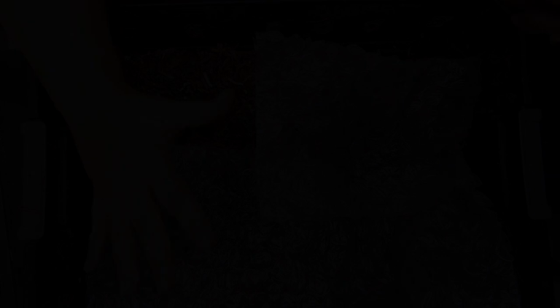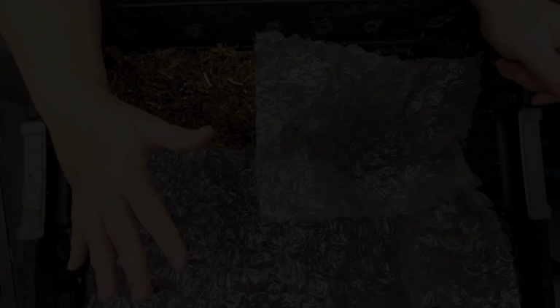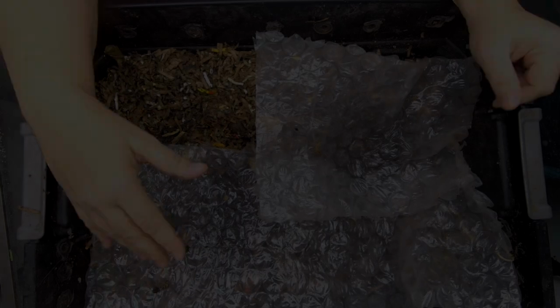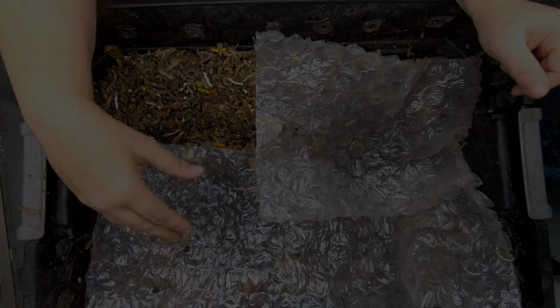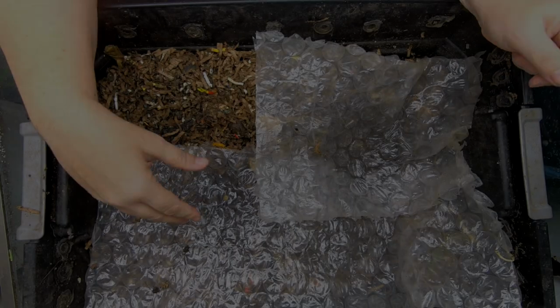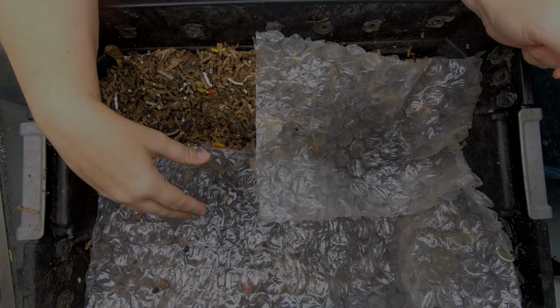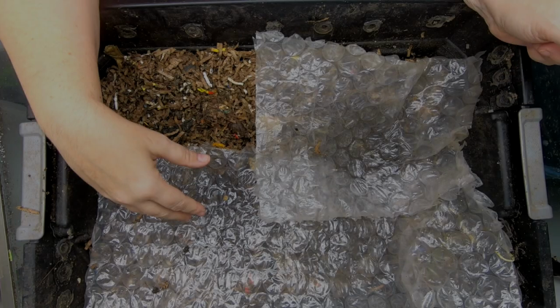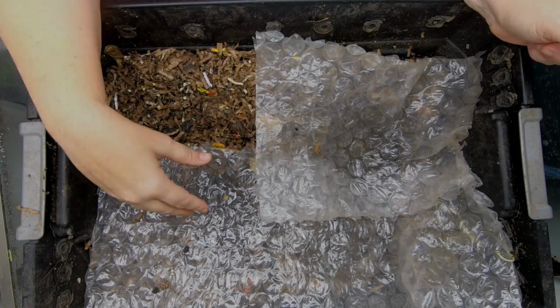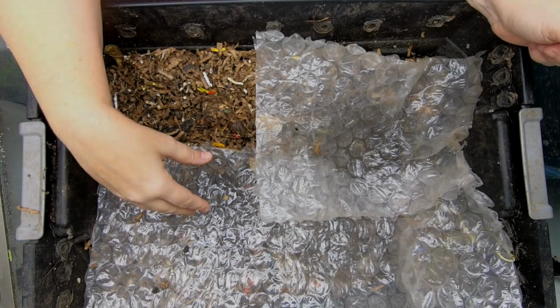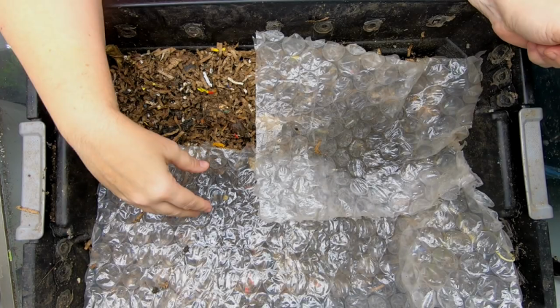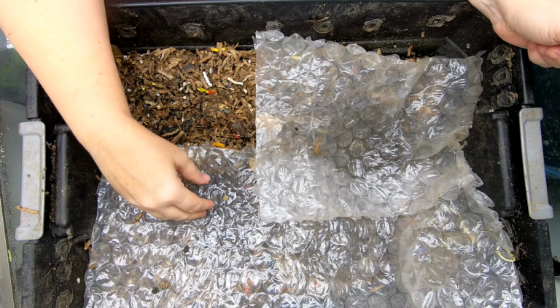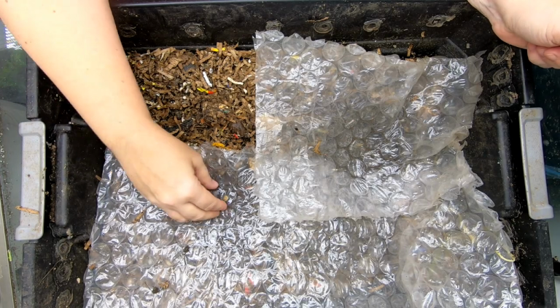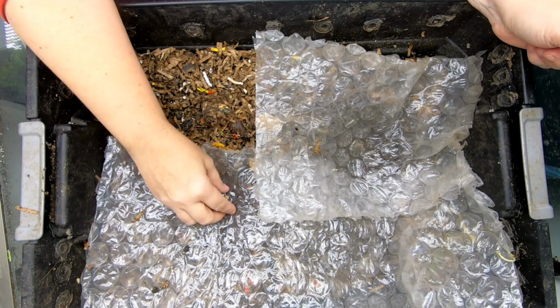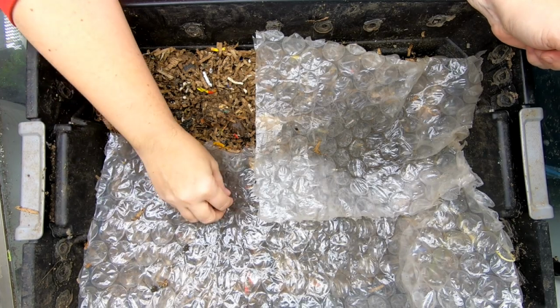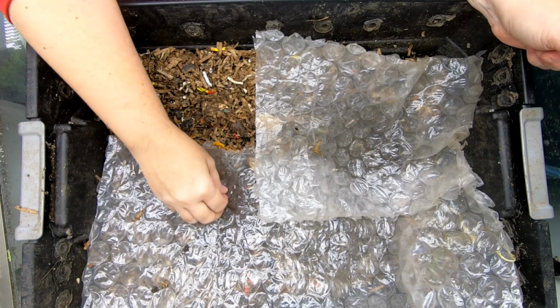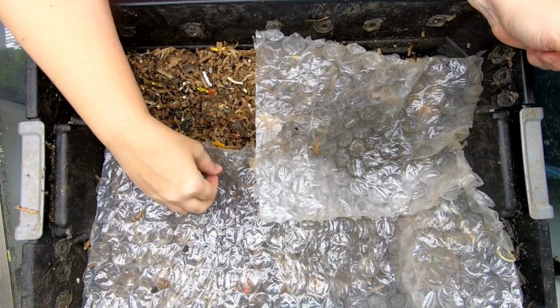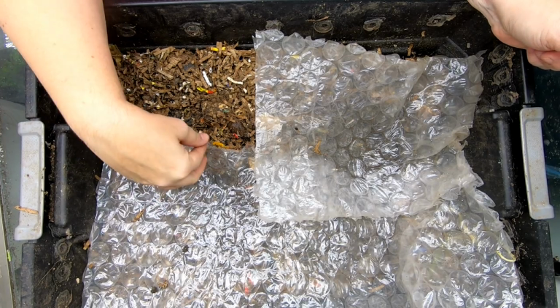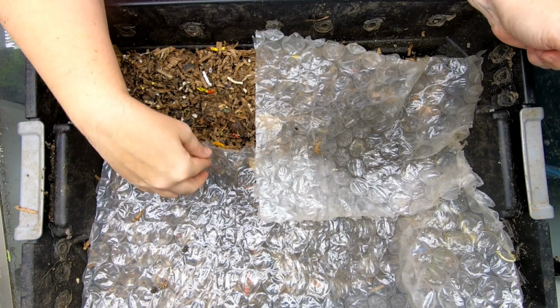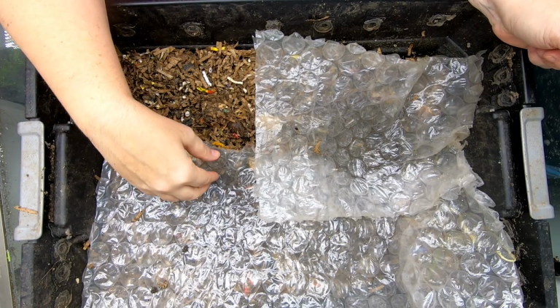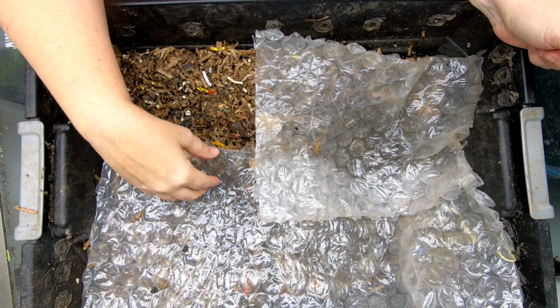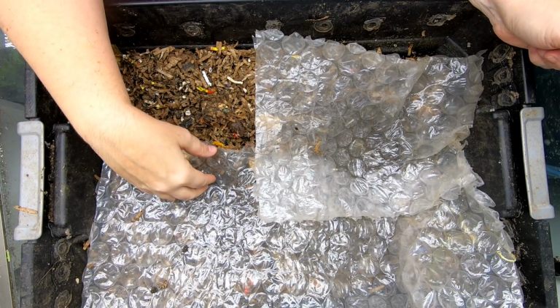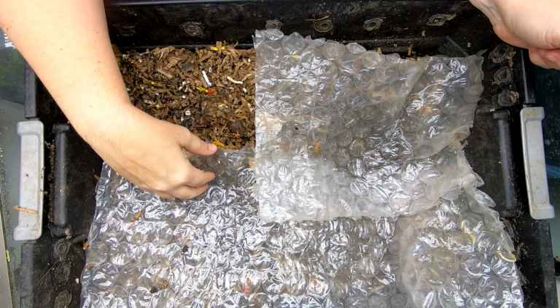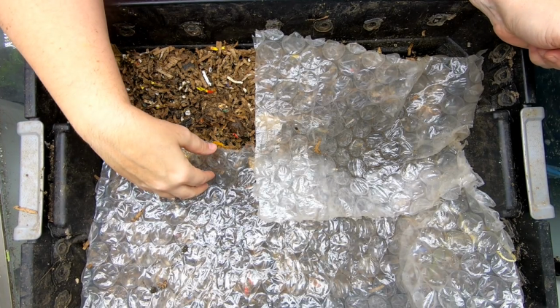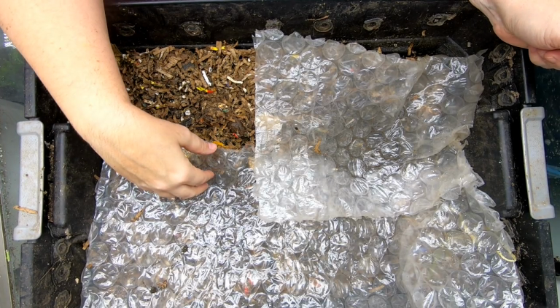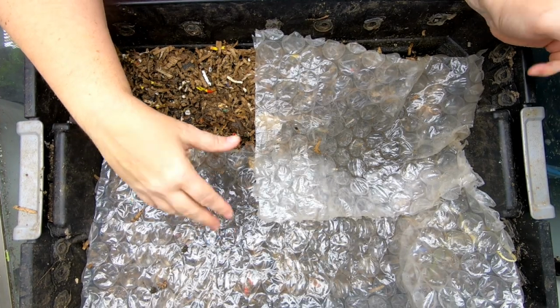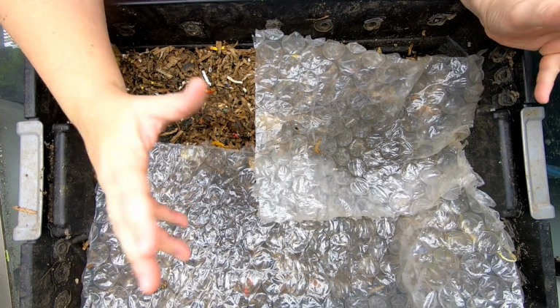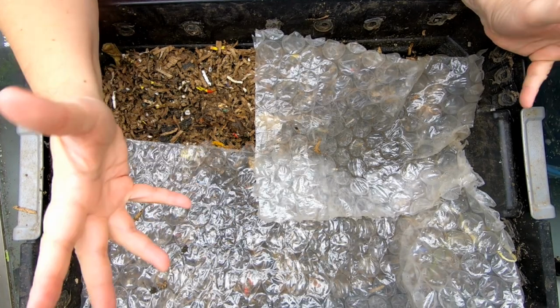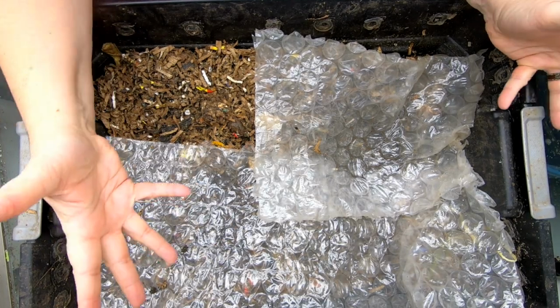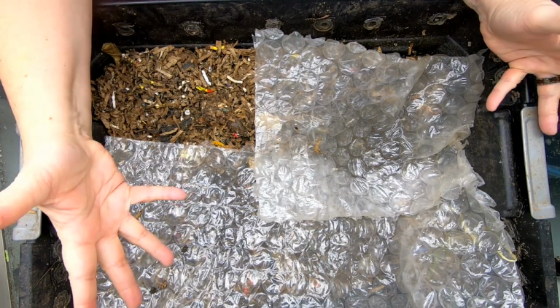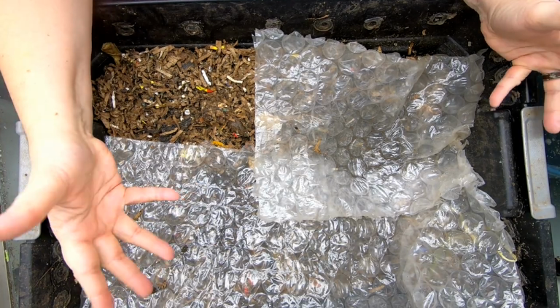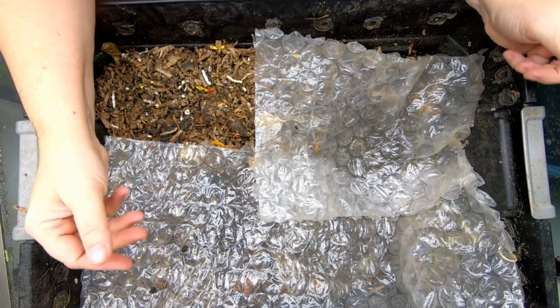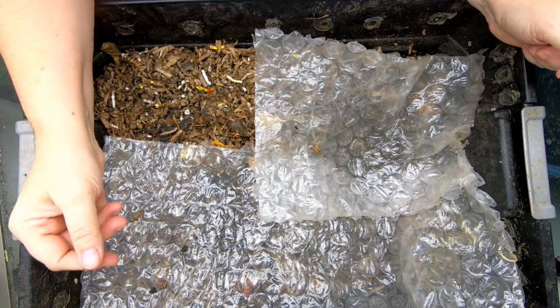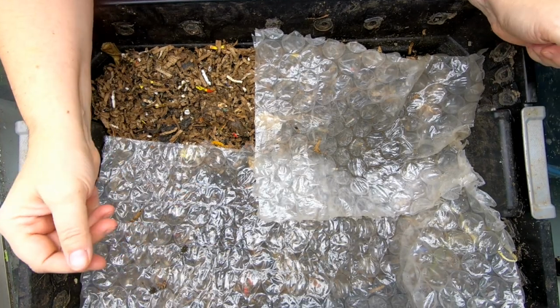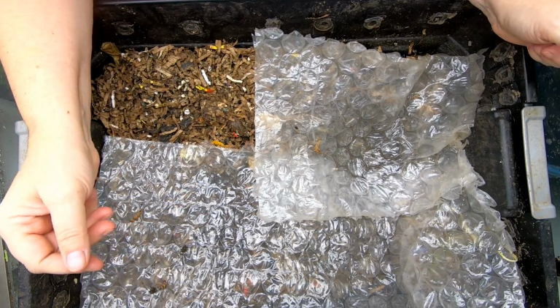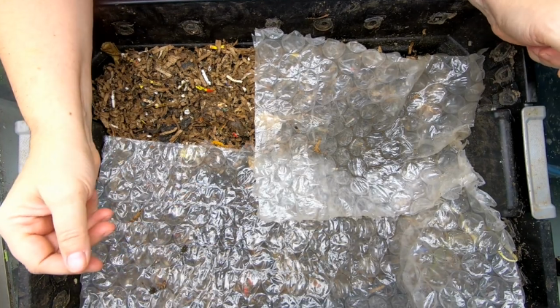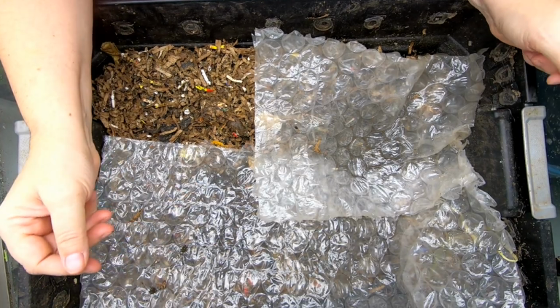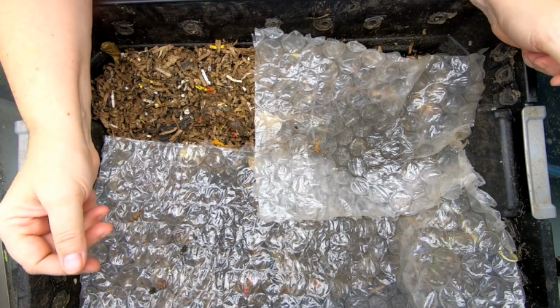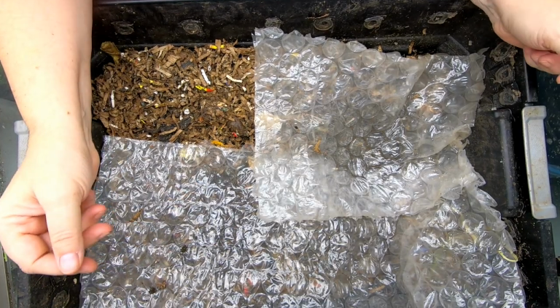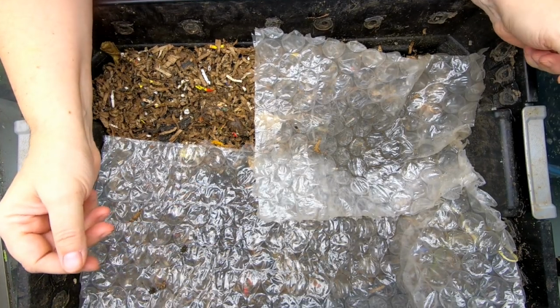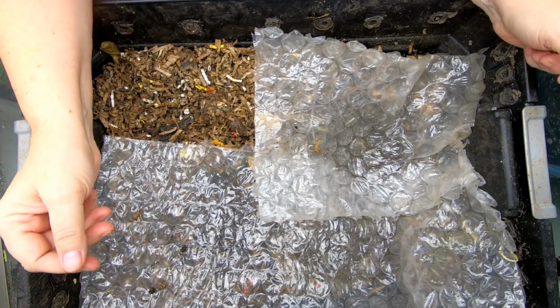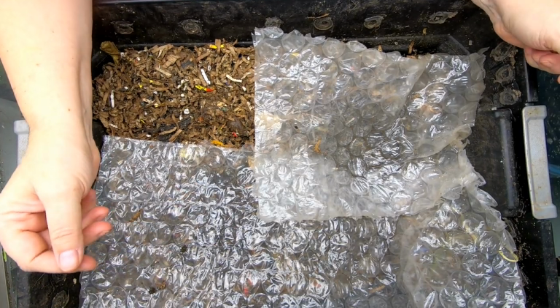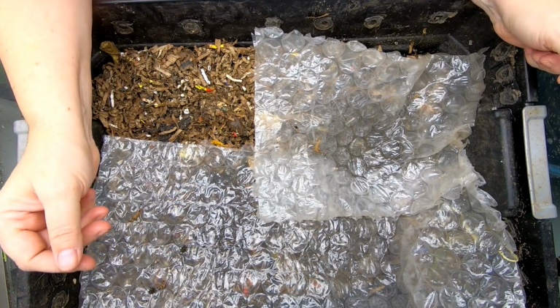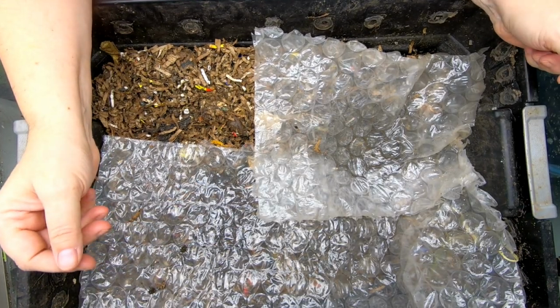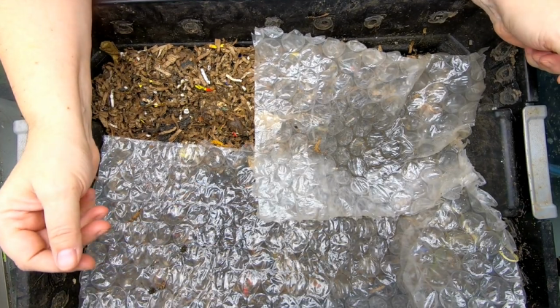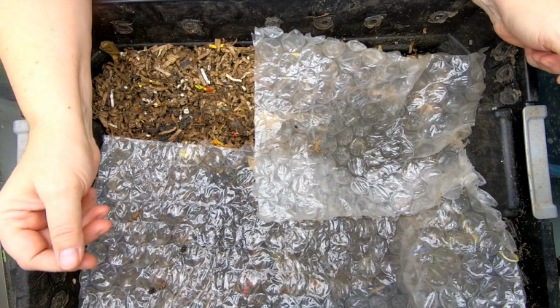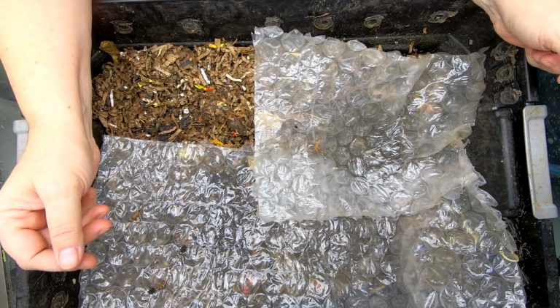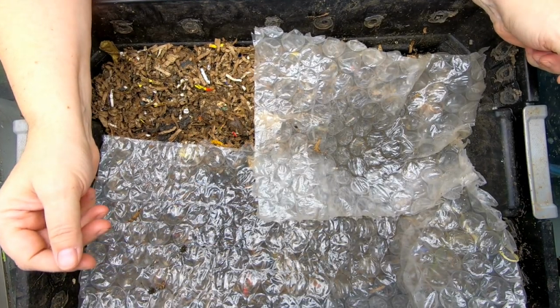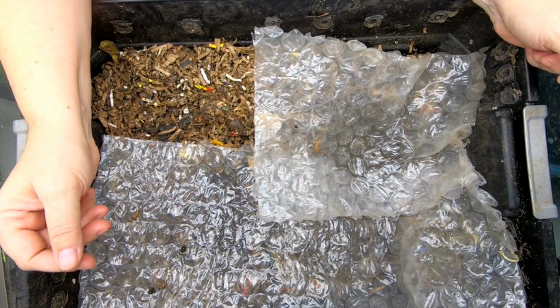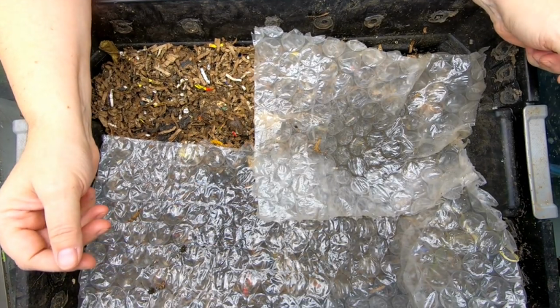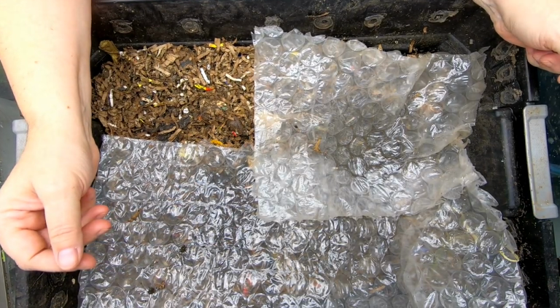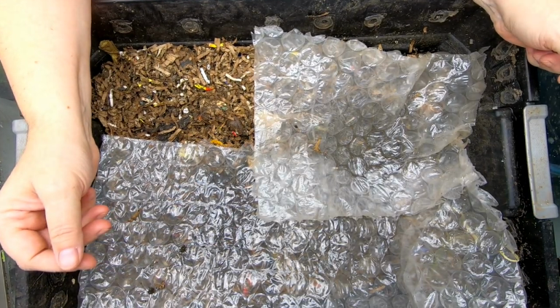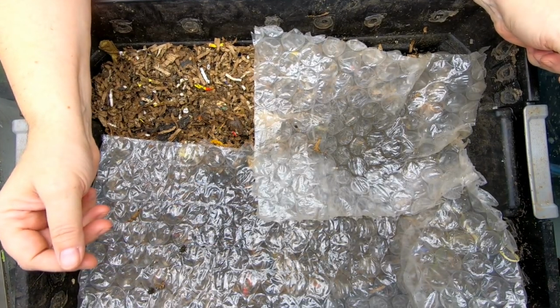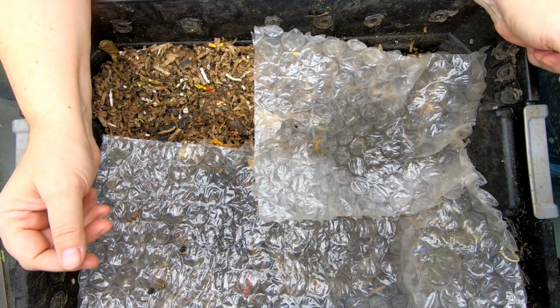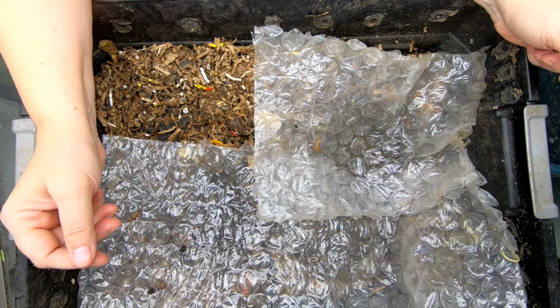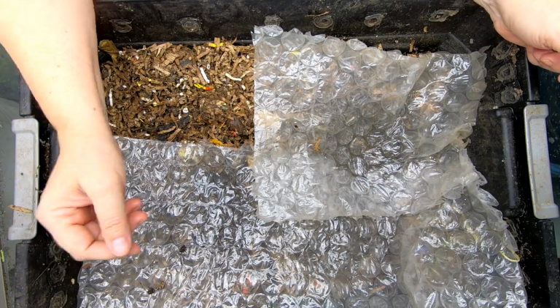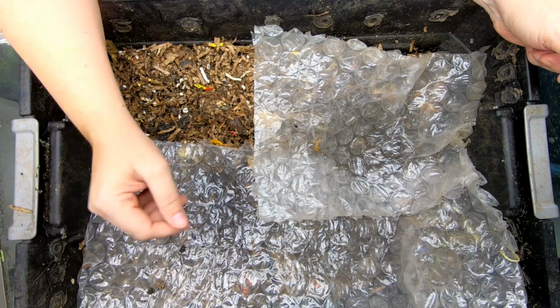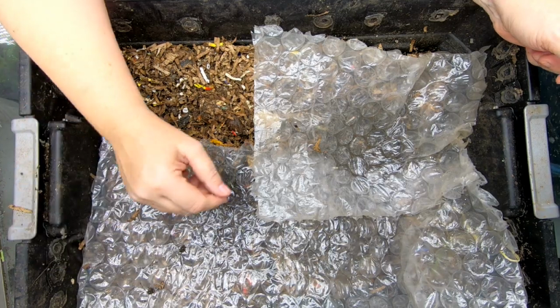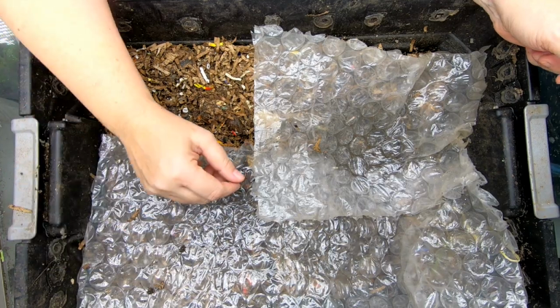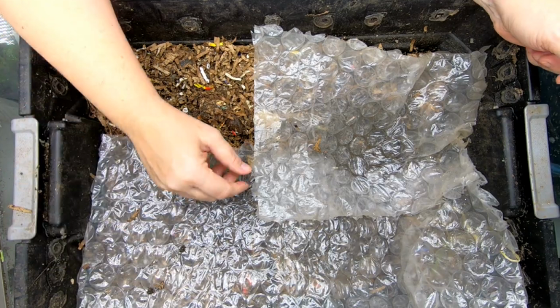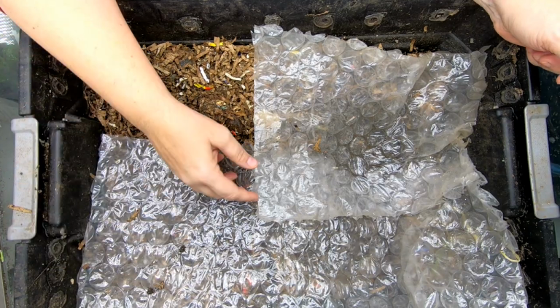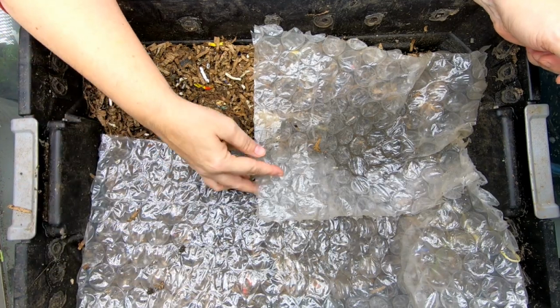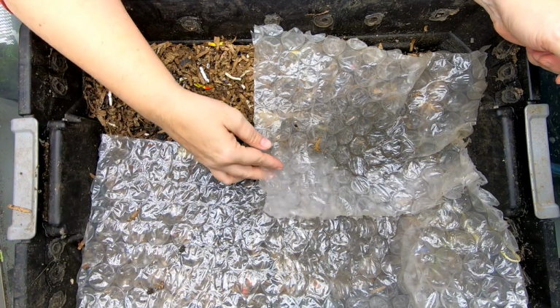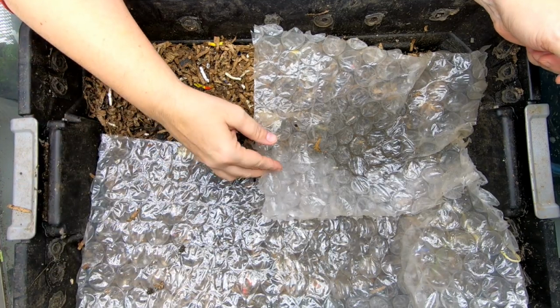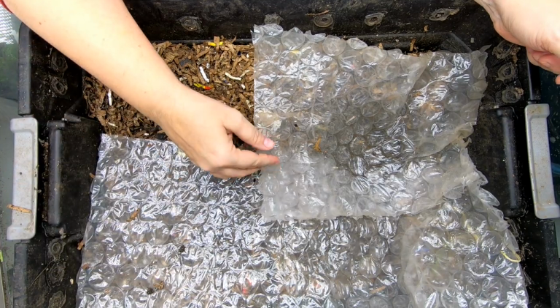Hey guys, it's Anne. Welcome to the channel. Today we're going to take a look in on the DIY stacked bin.